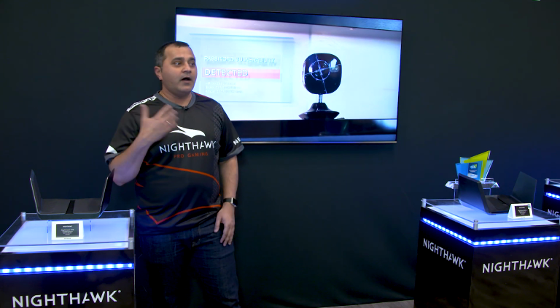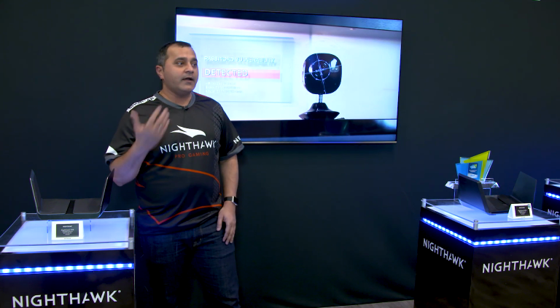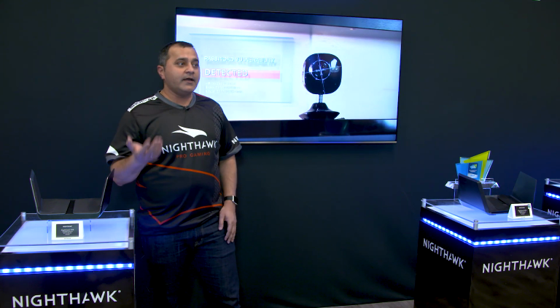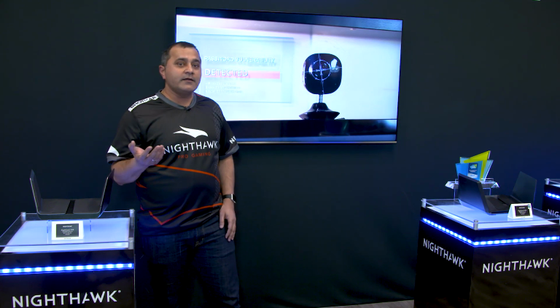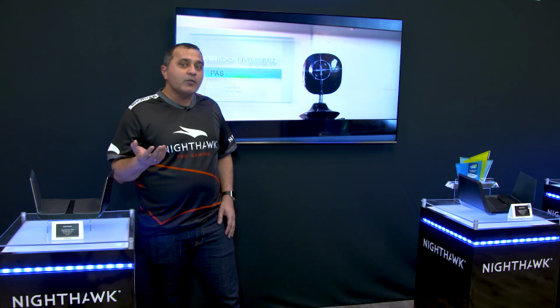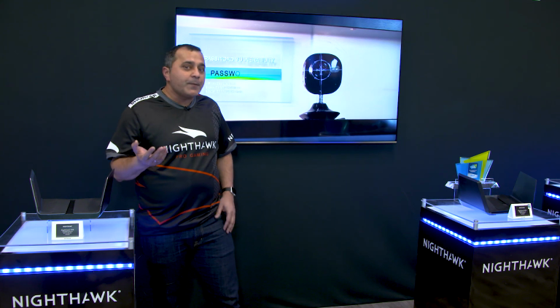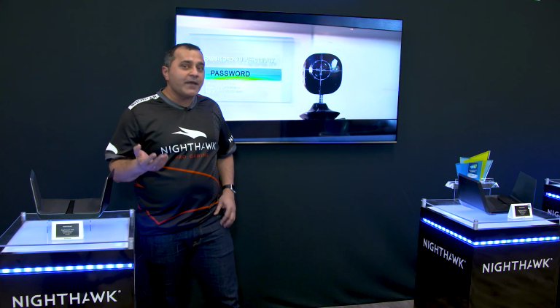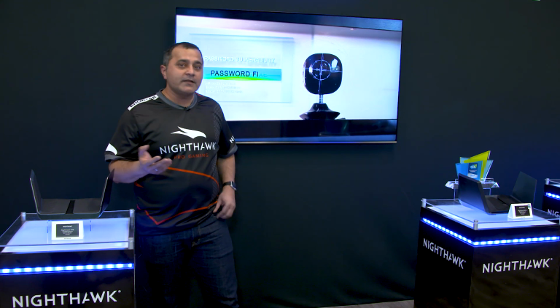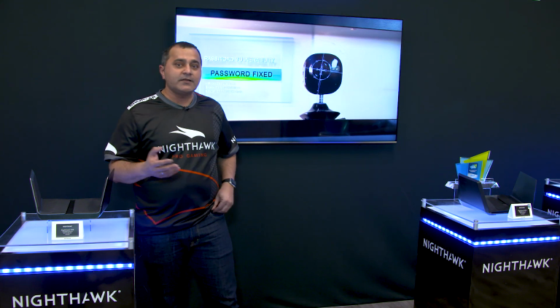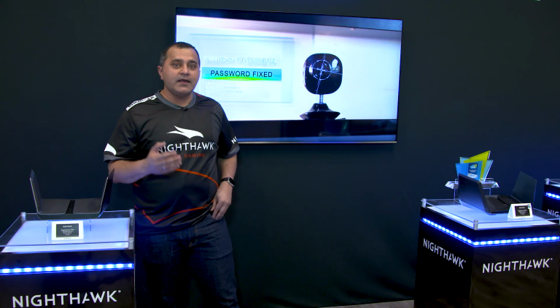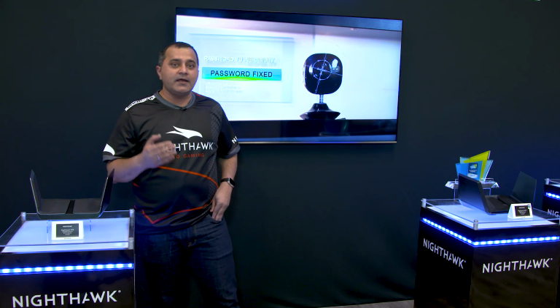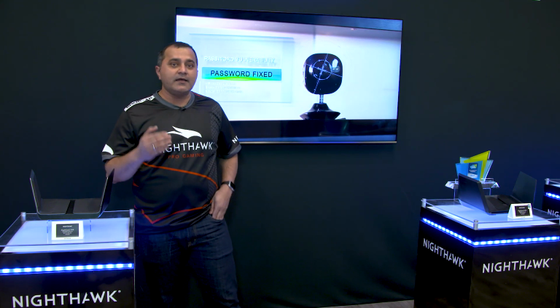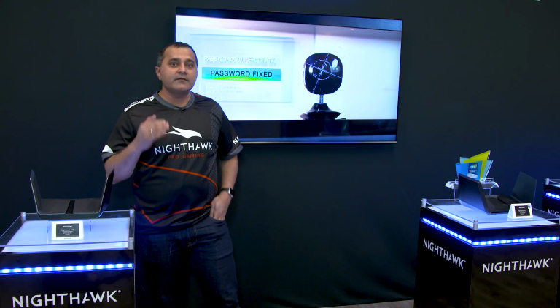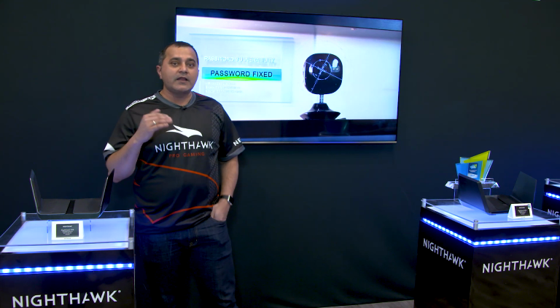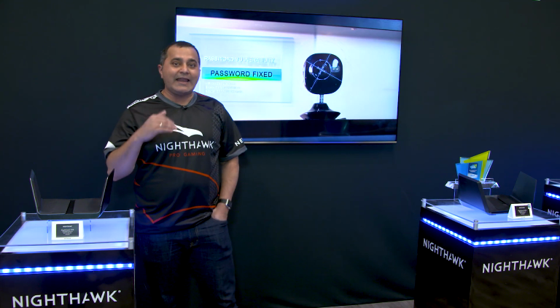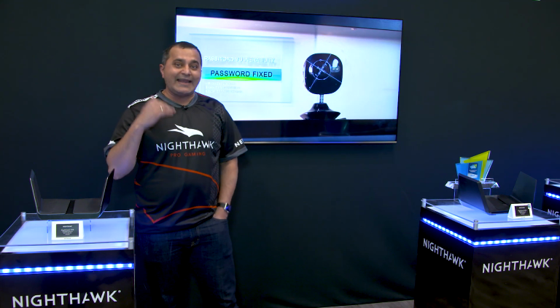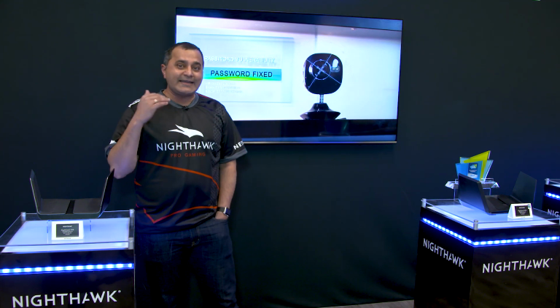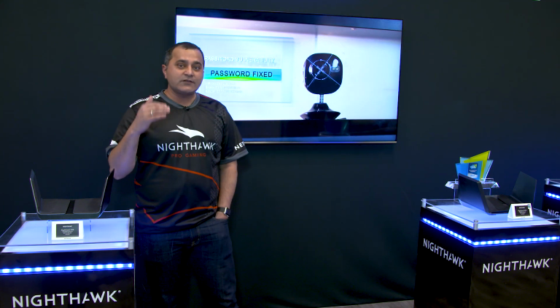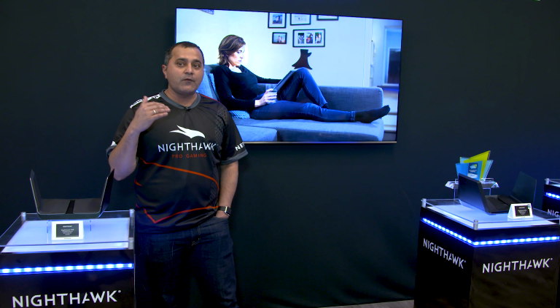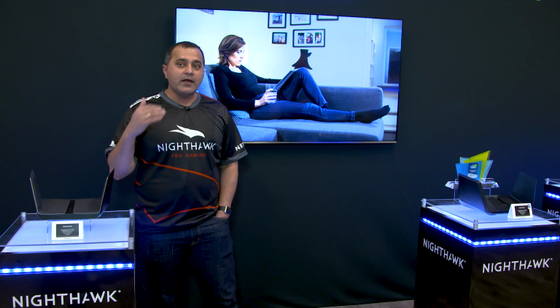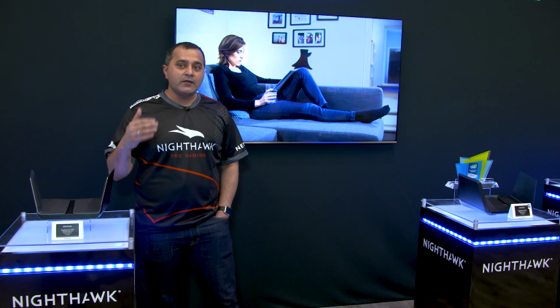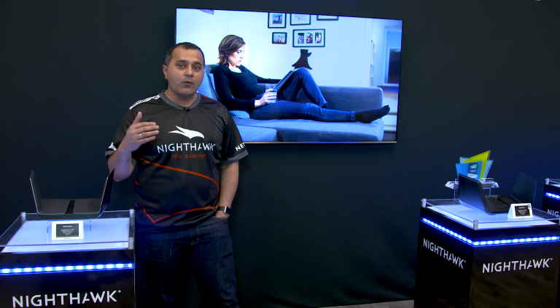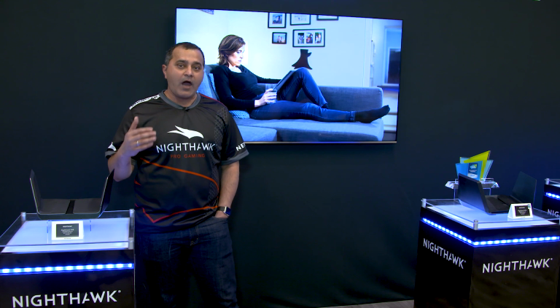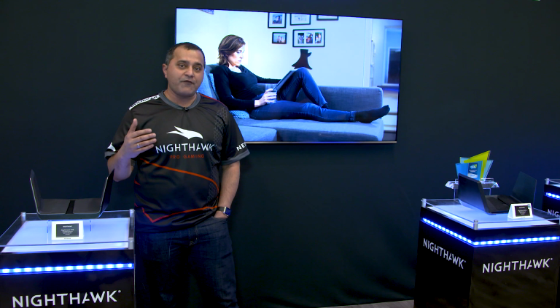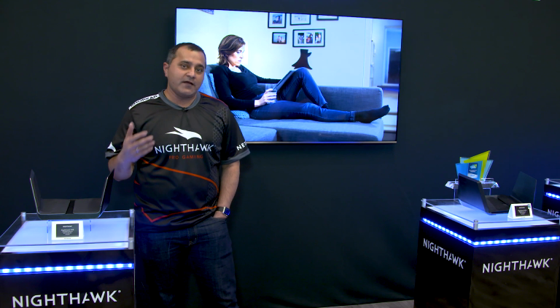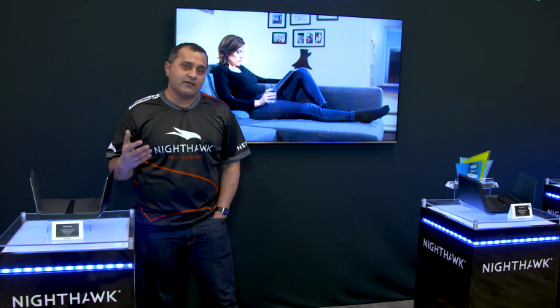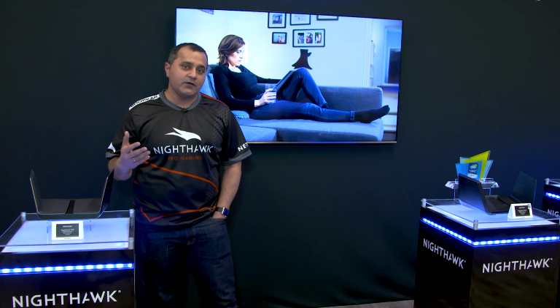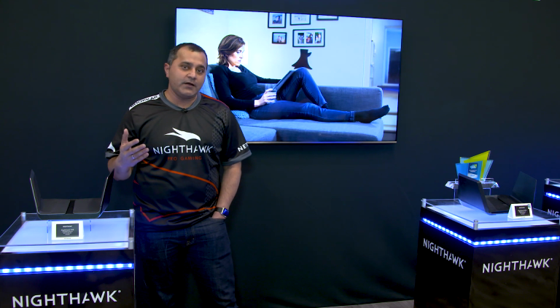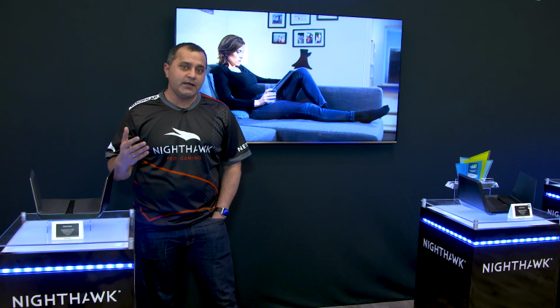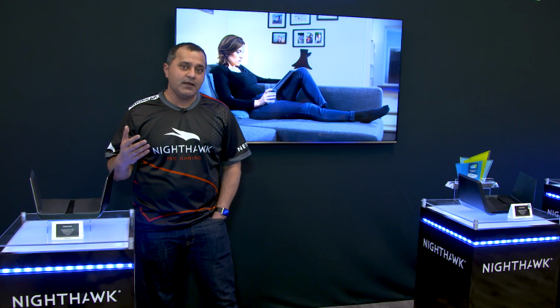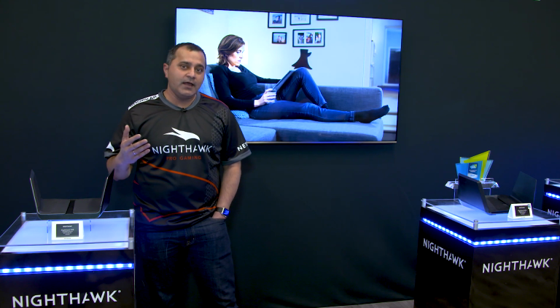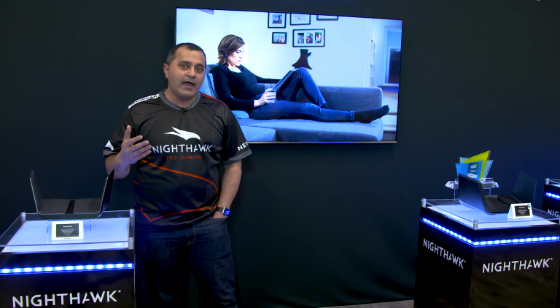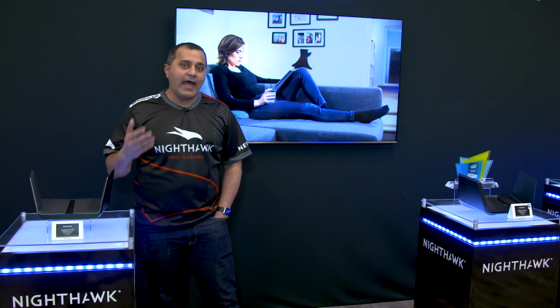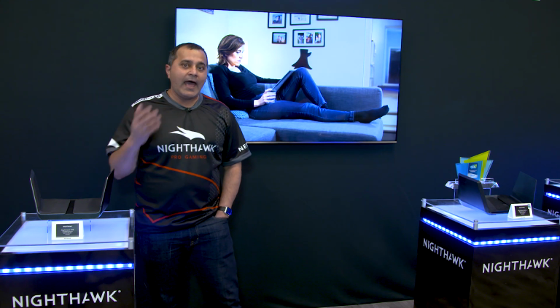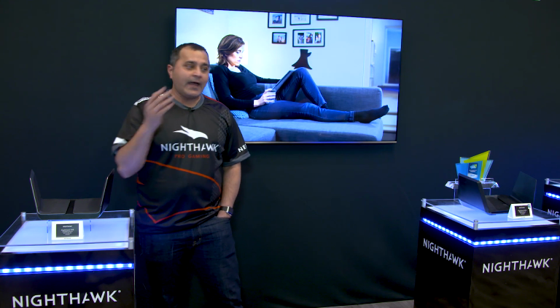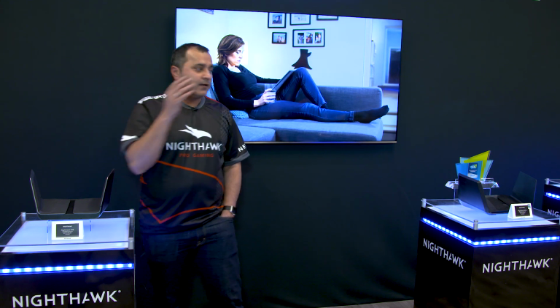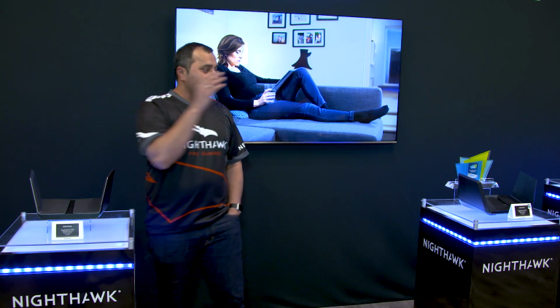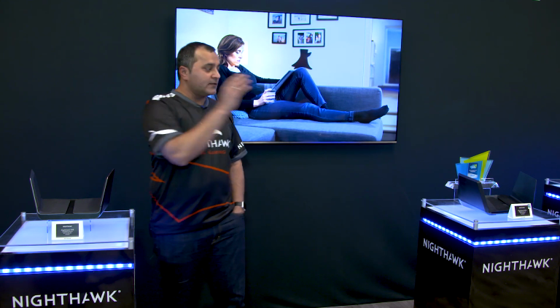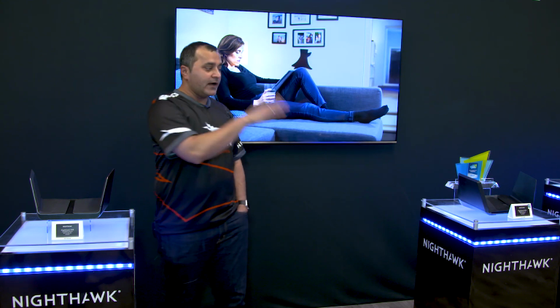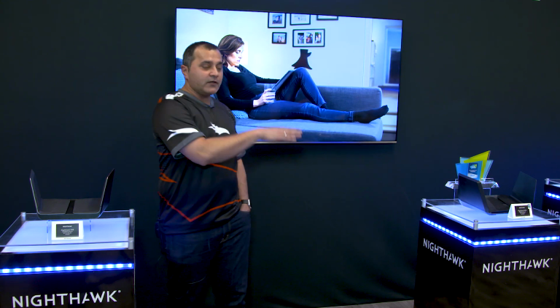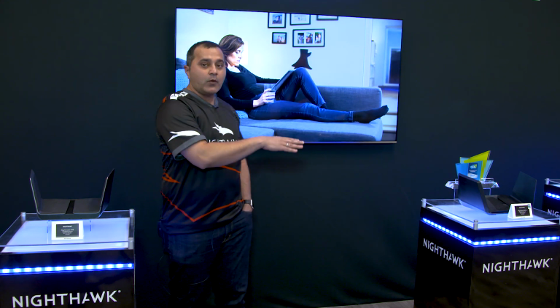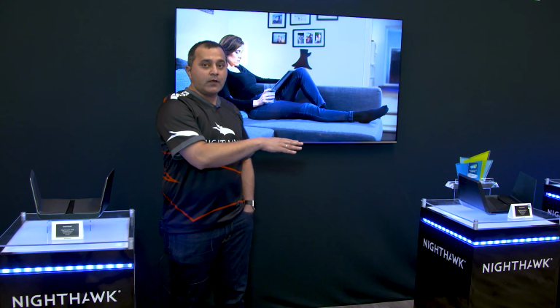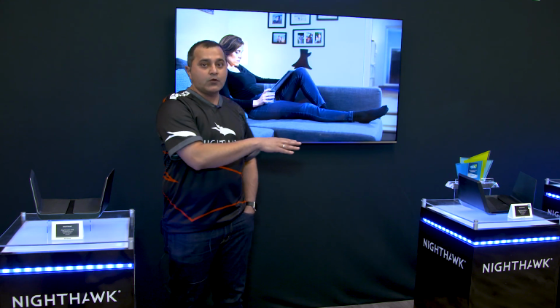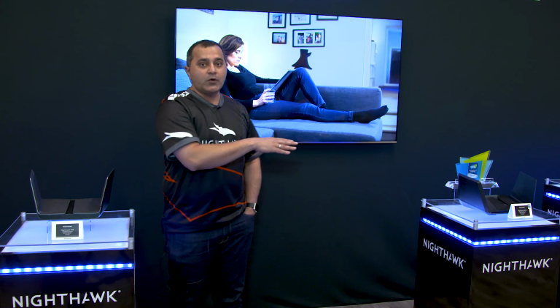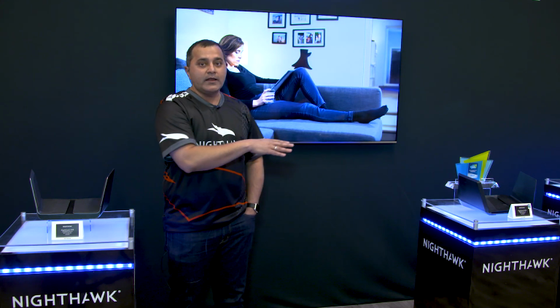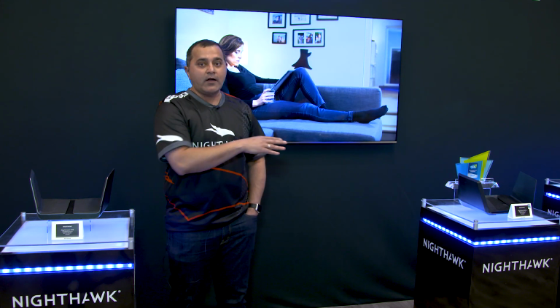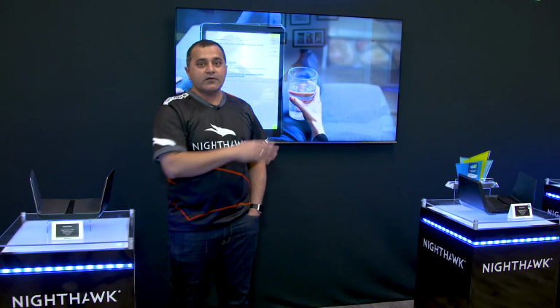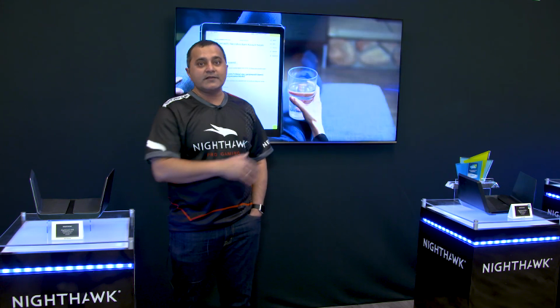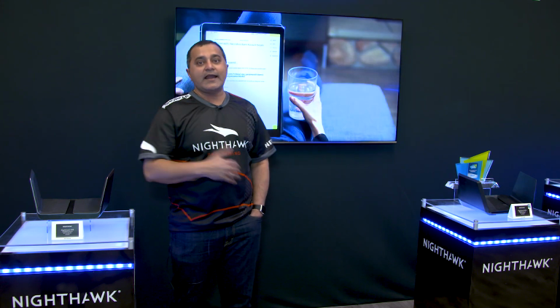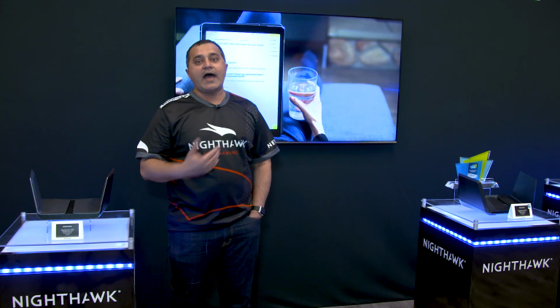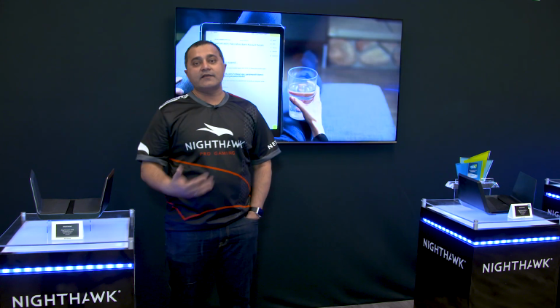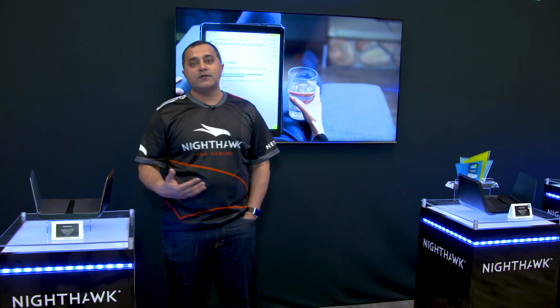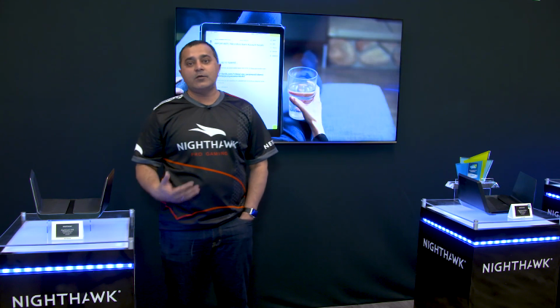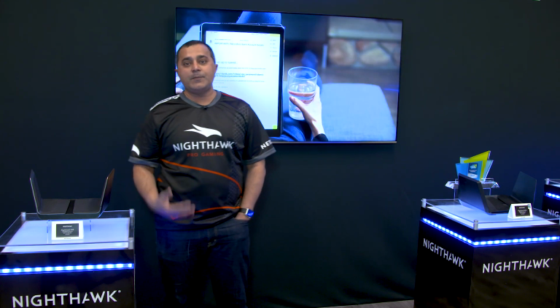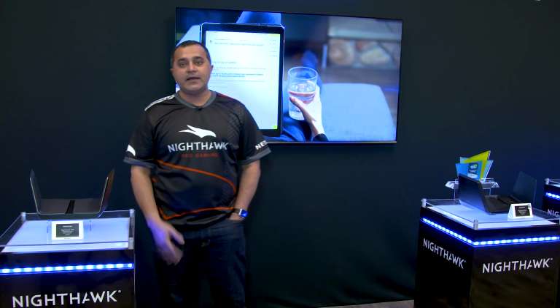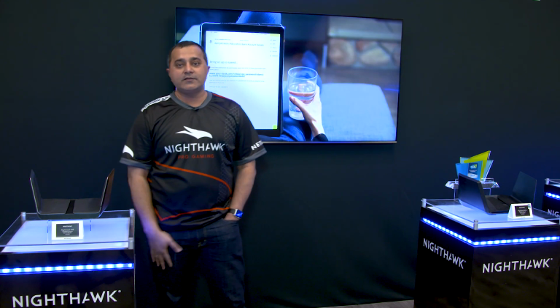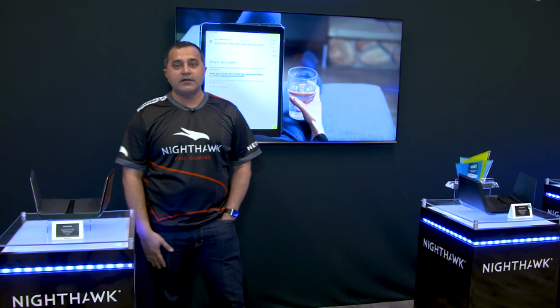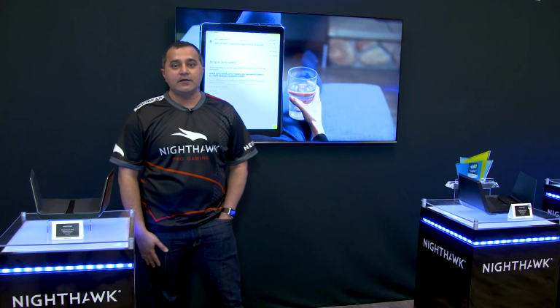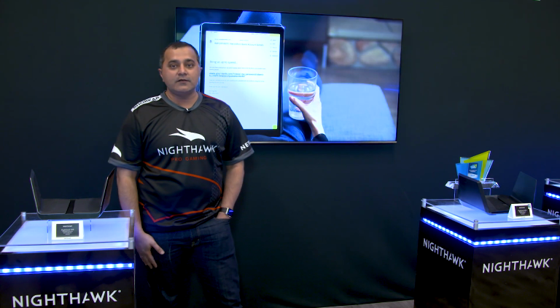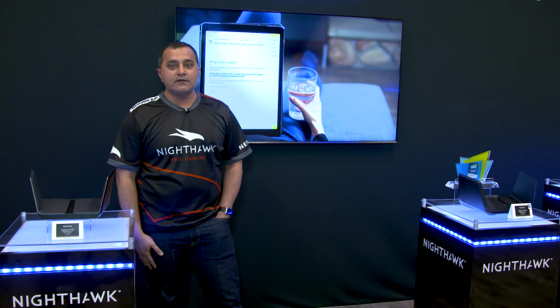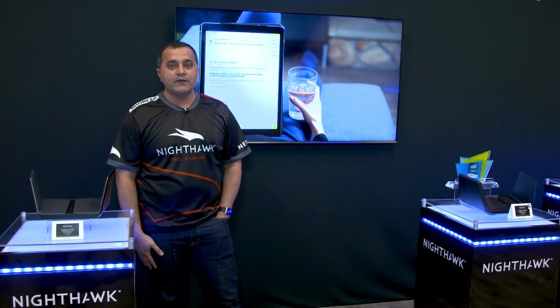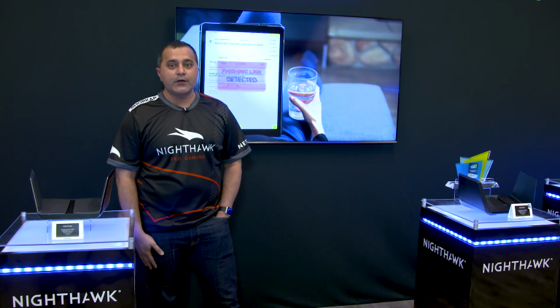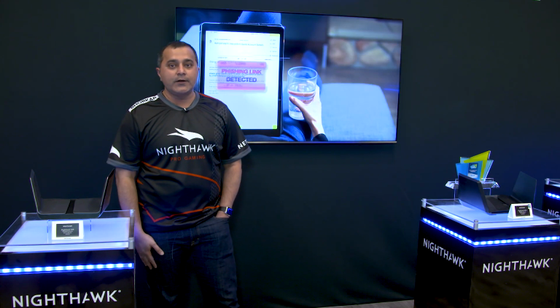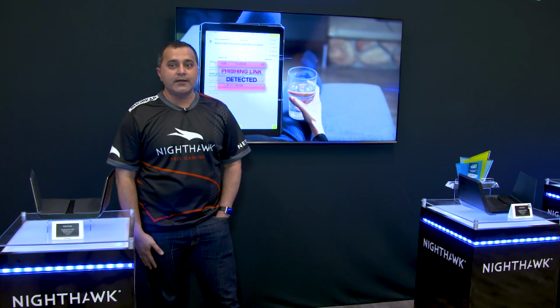It's one of the only routers that is also upgraded with WPA3 security. WPA3 is the latest in Wi-Fi security, and this is one of the only routers that has WPA3 security.